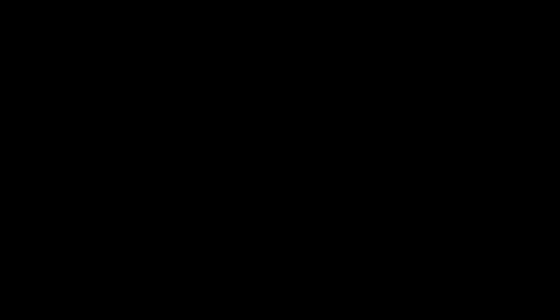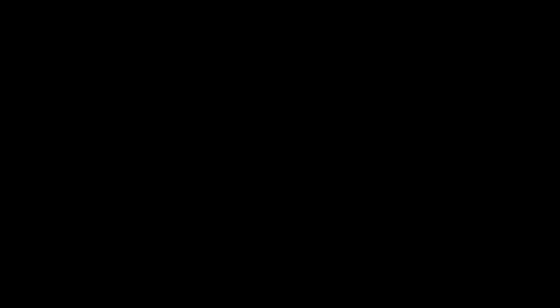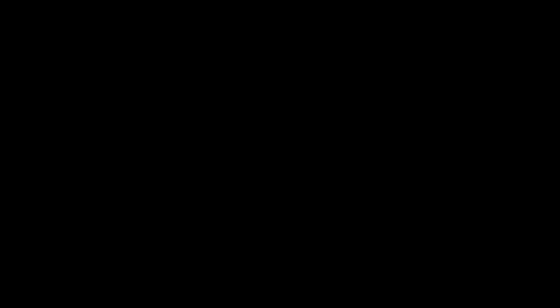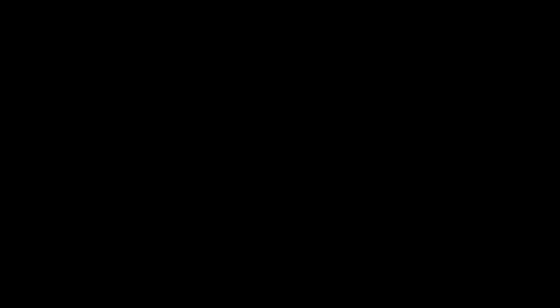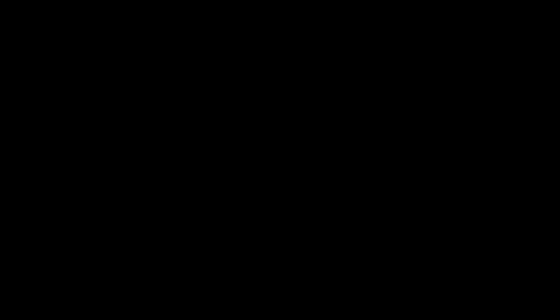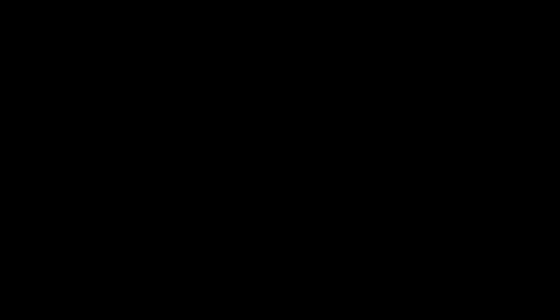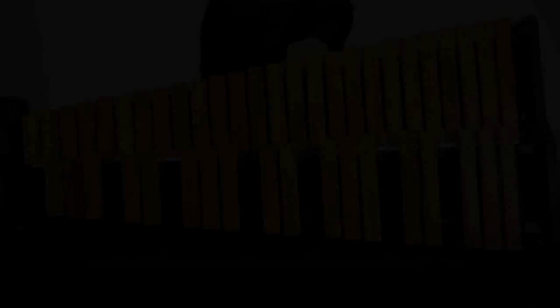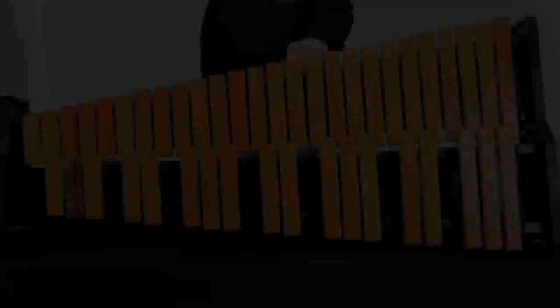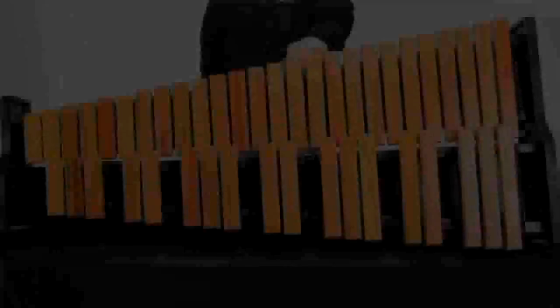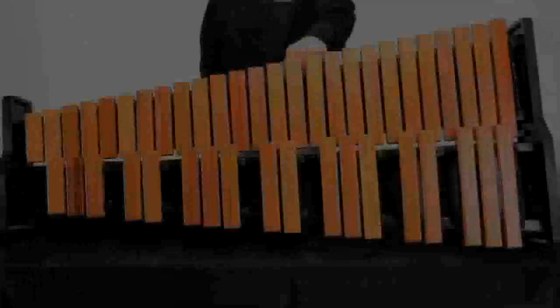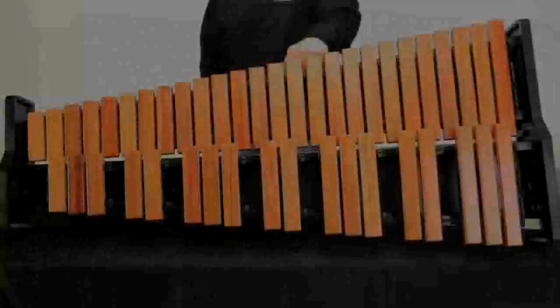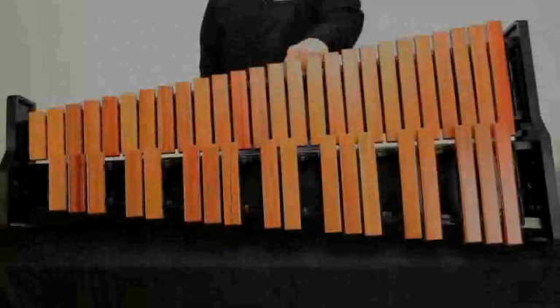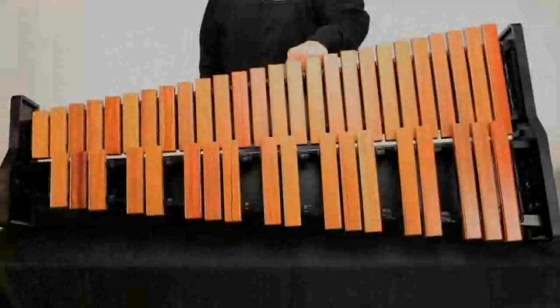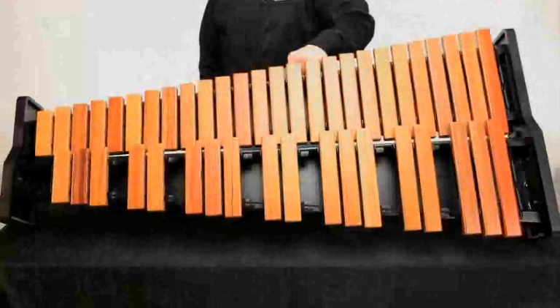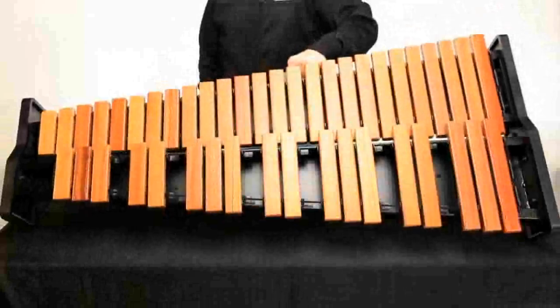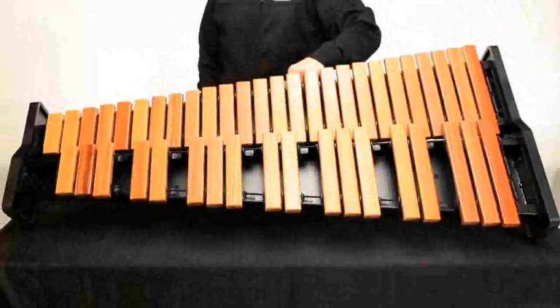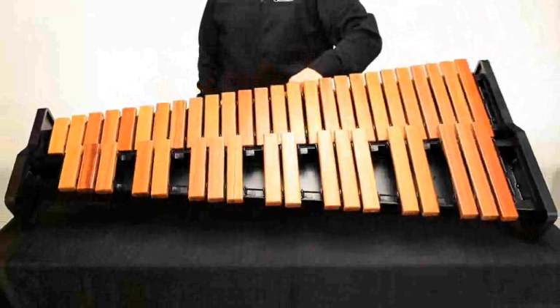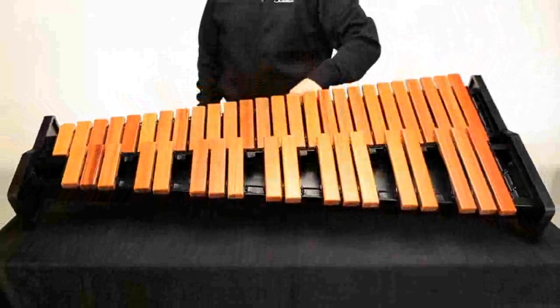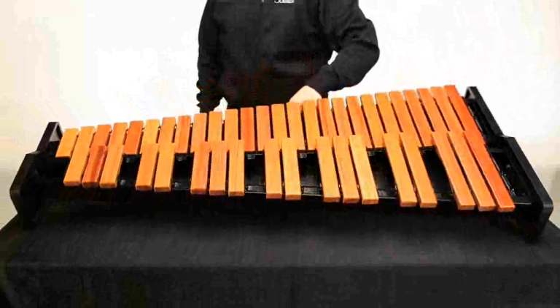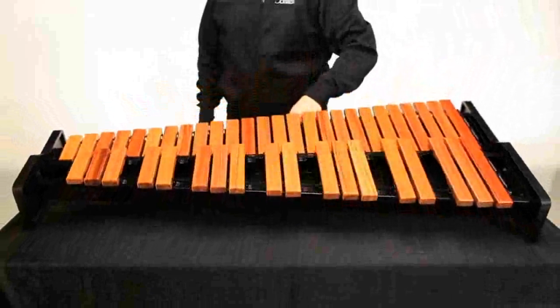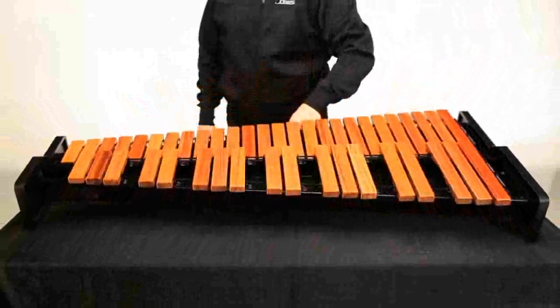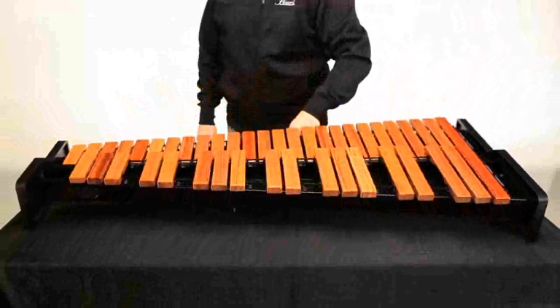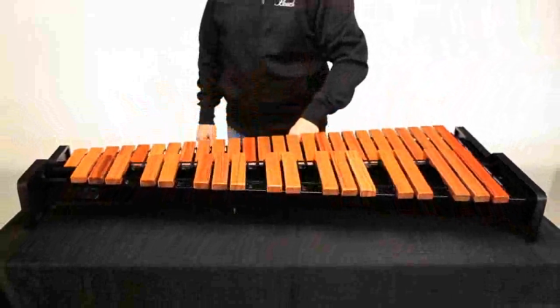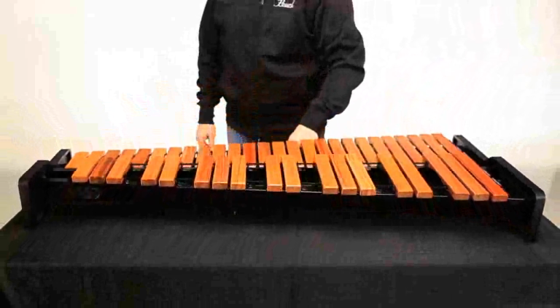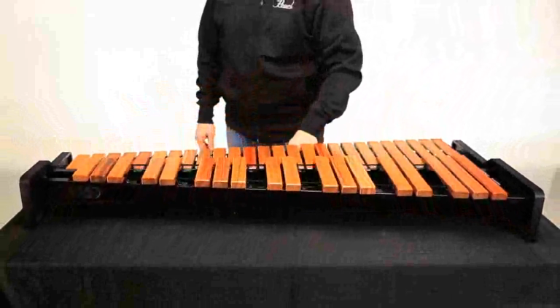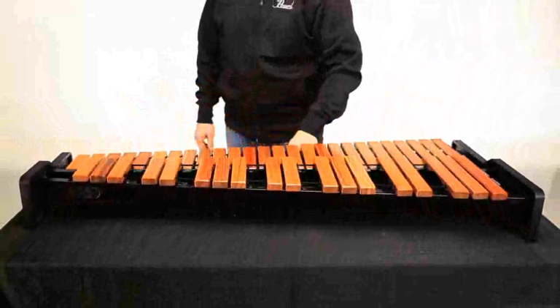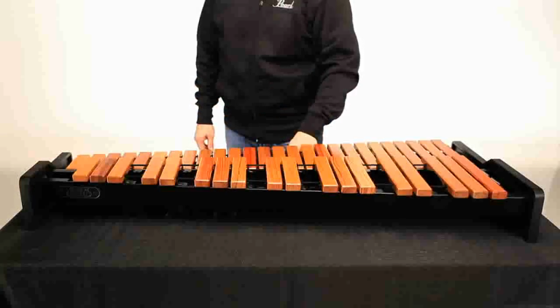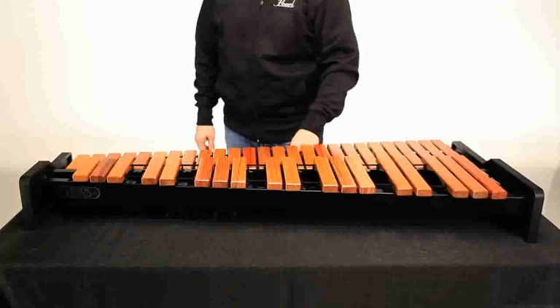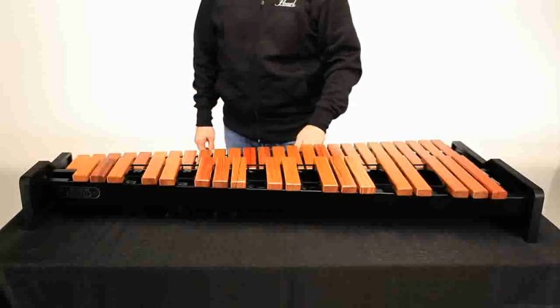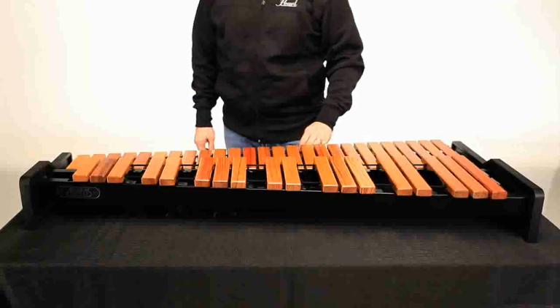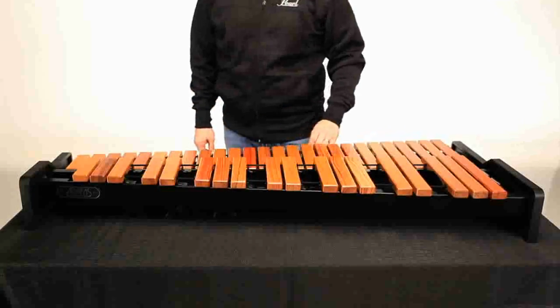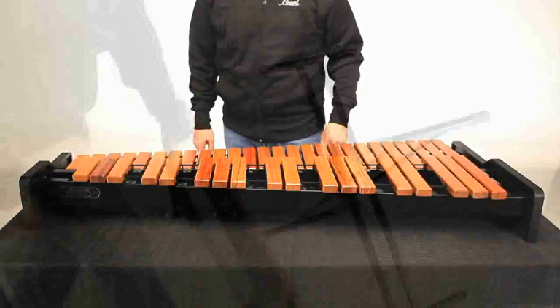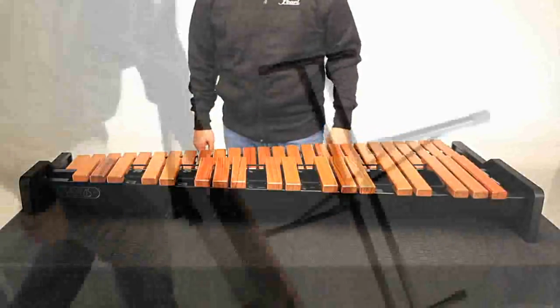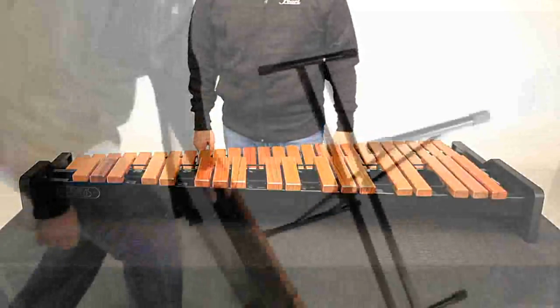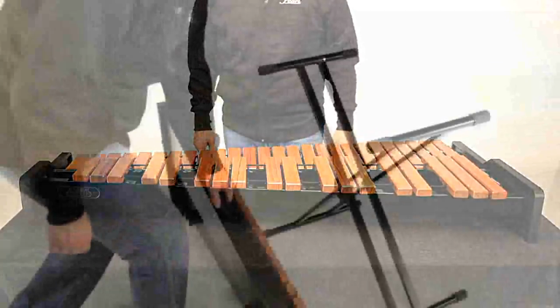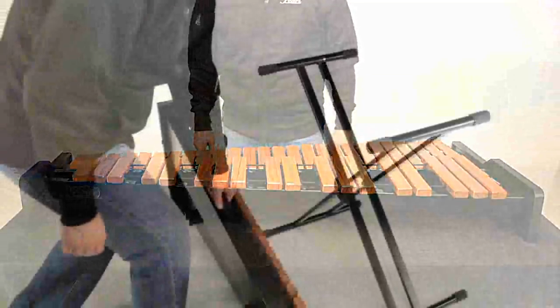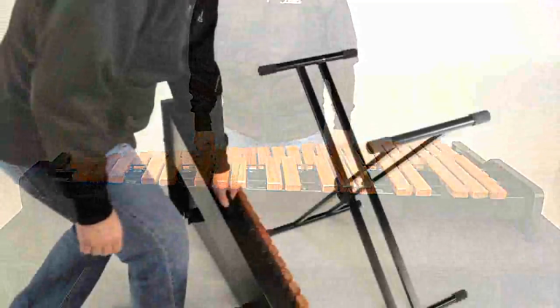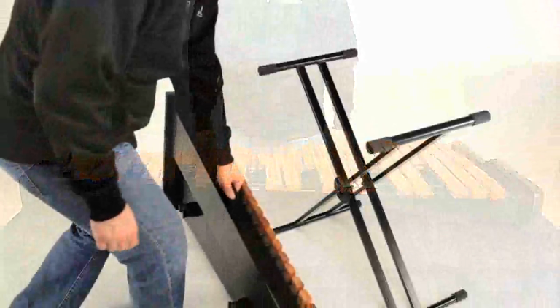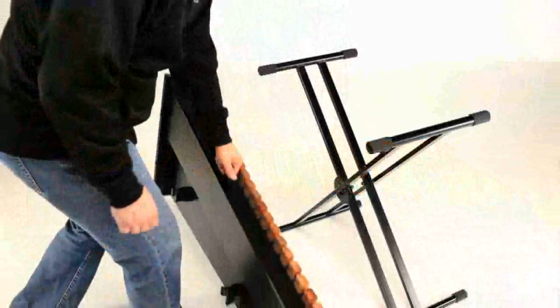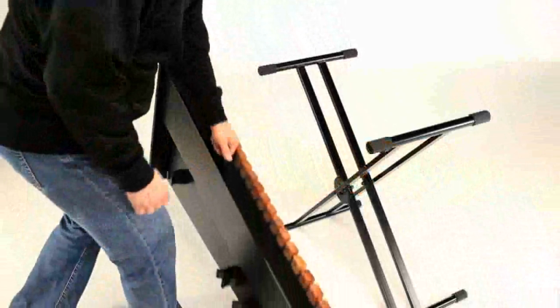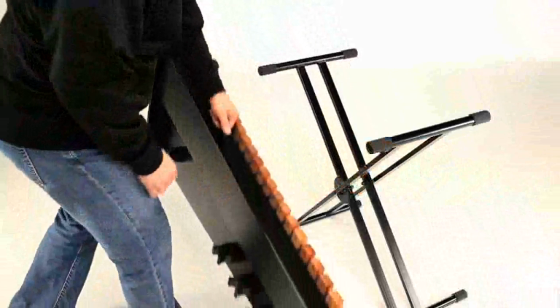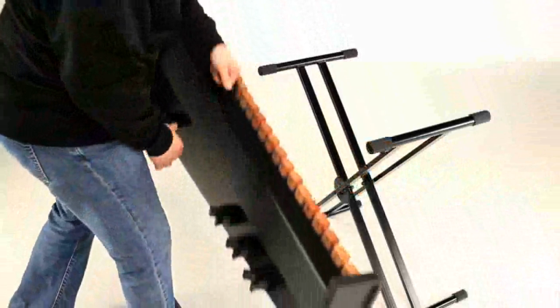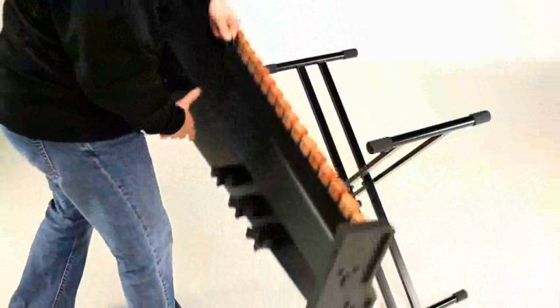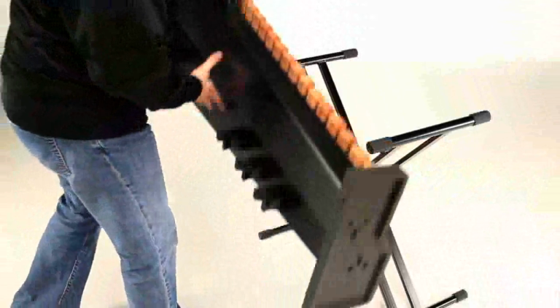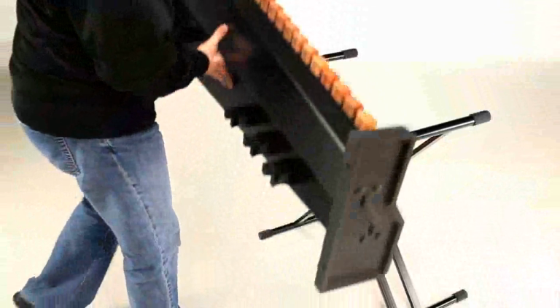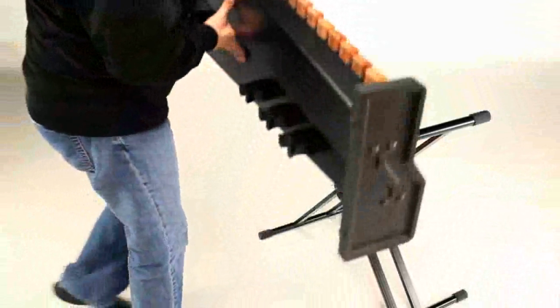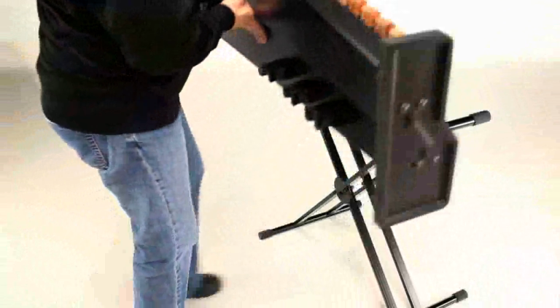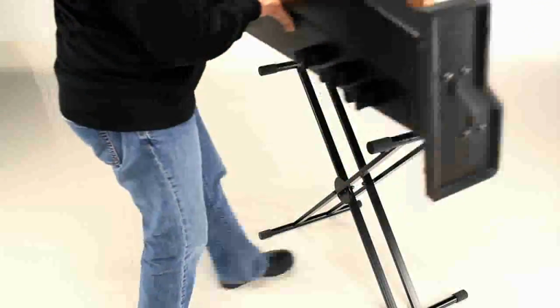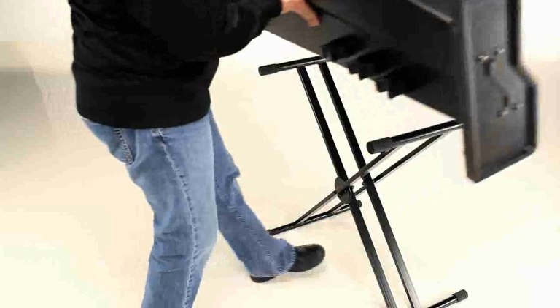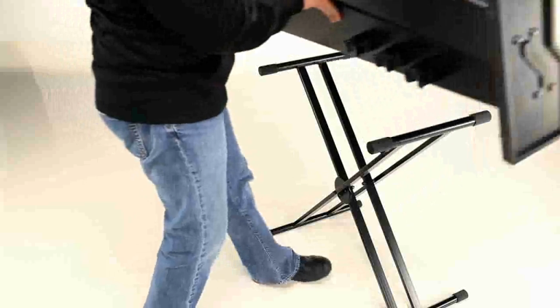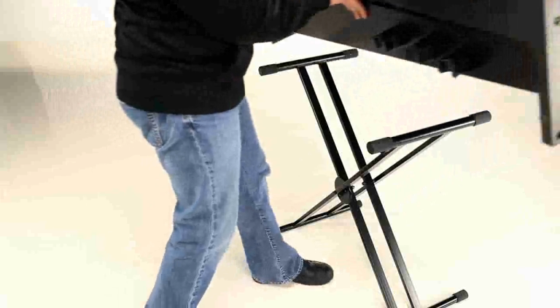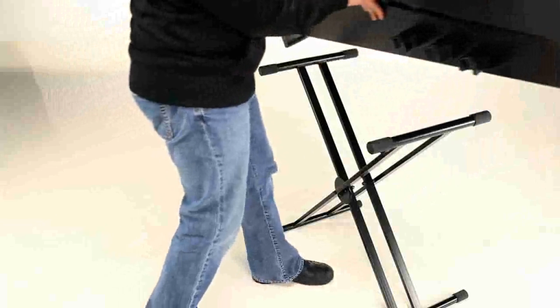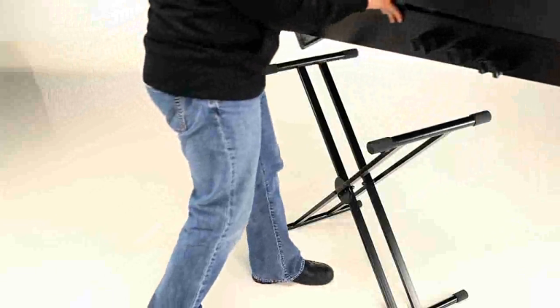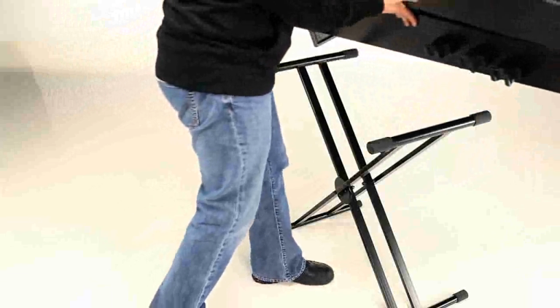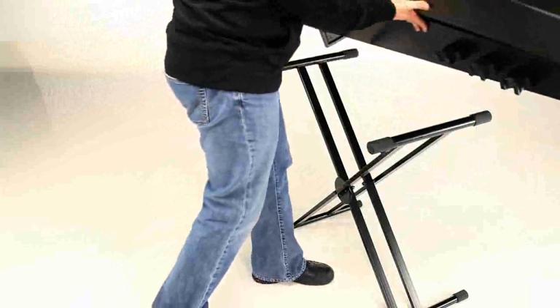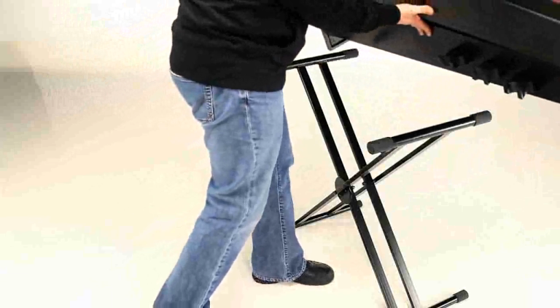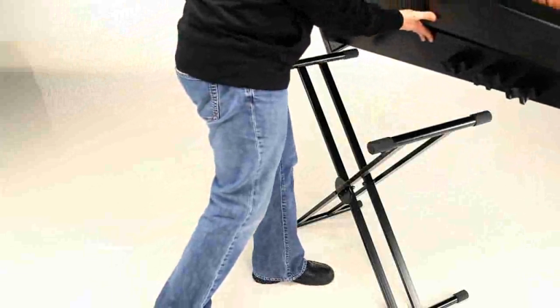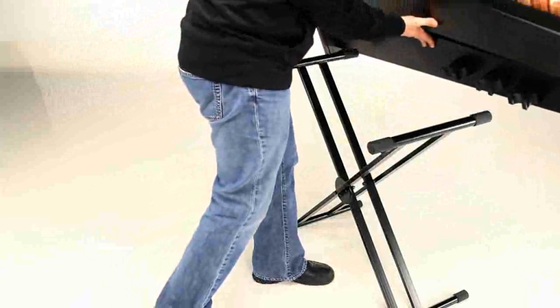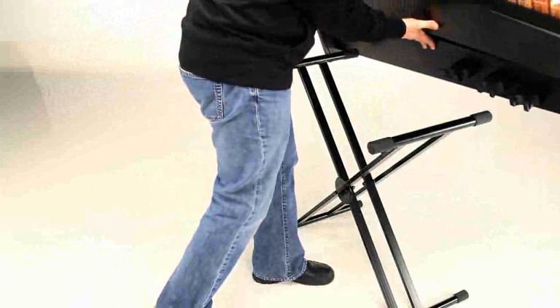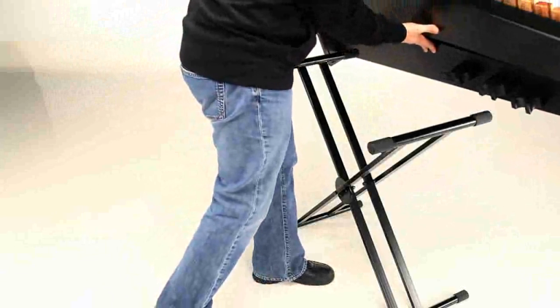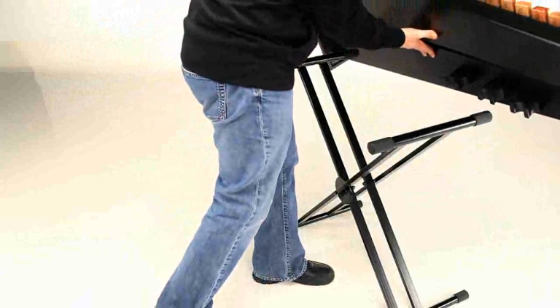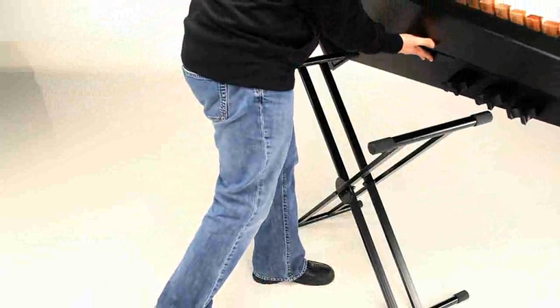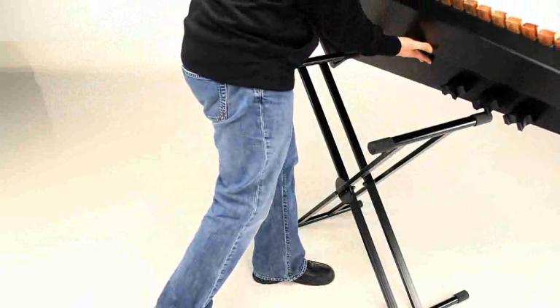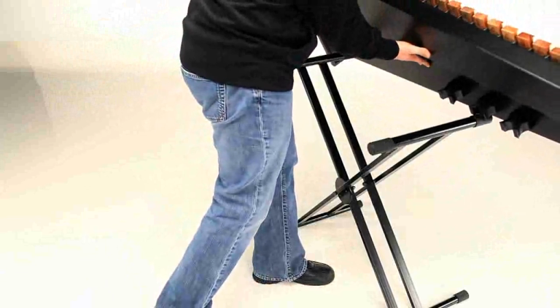Academy Series keyboards can be either used on a tabletop or with the double-leg X-style stand included with each instrument.